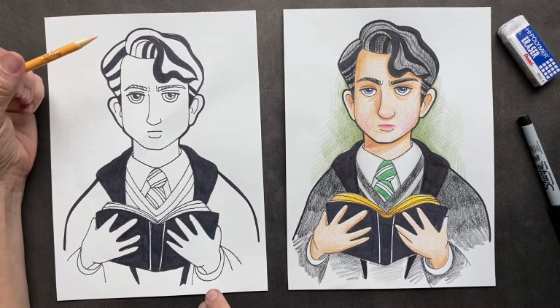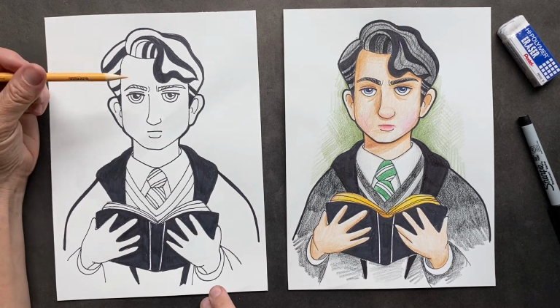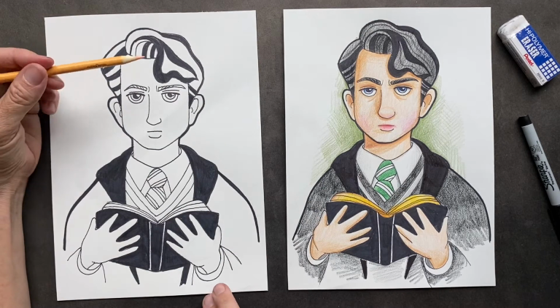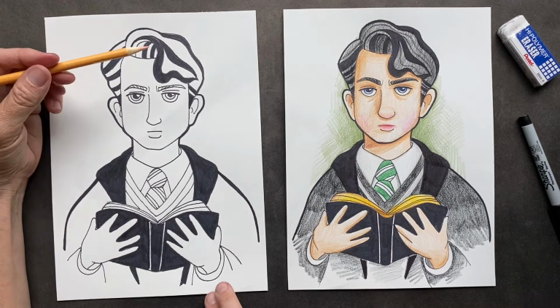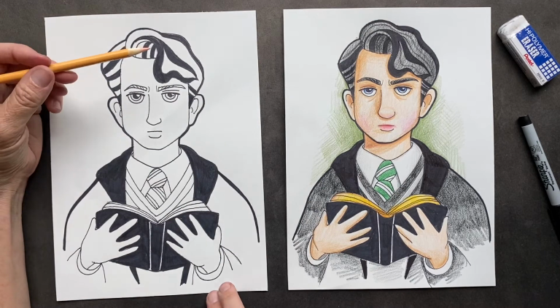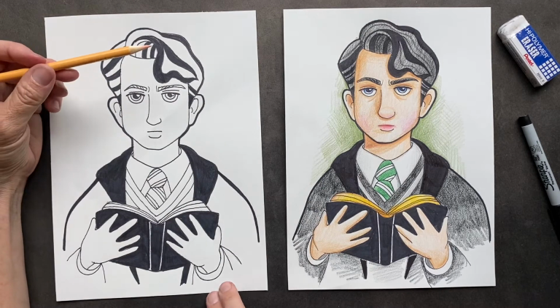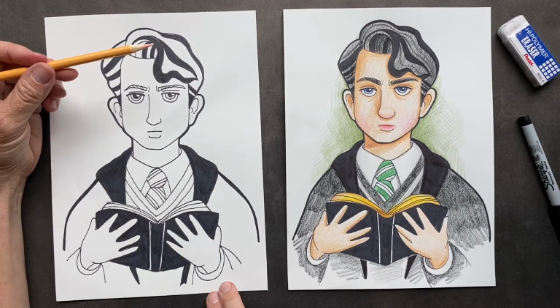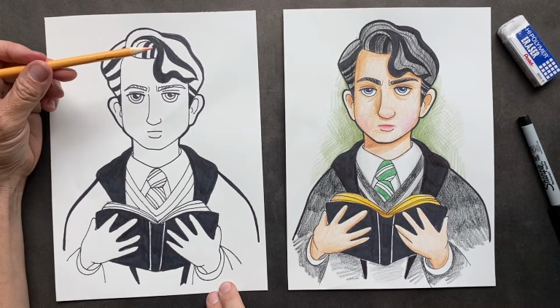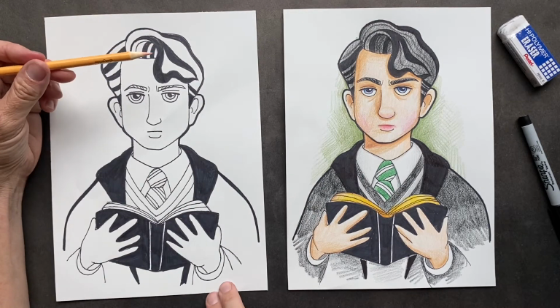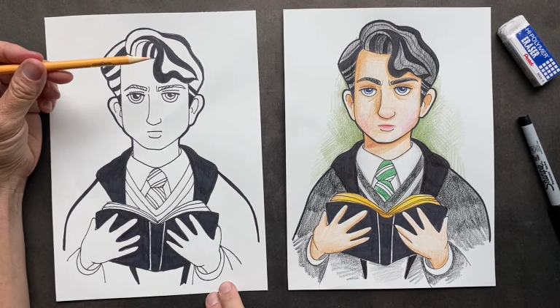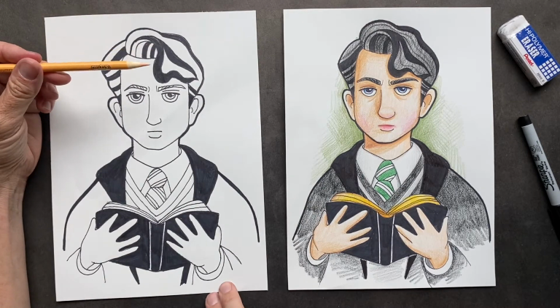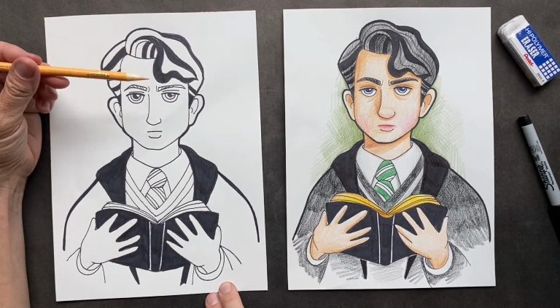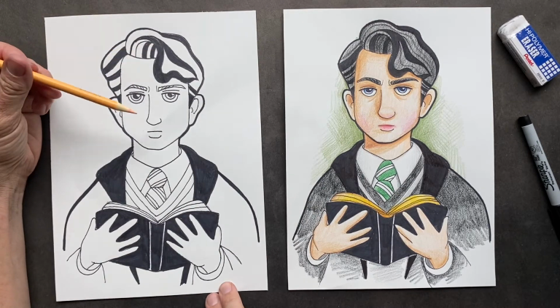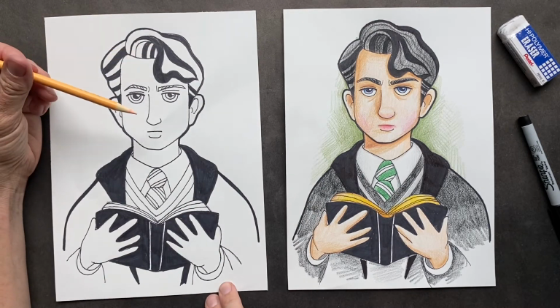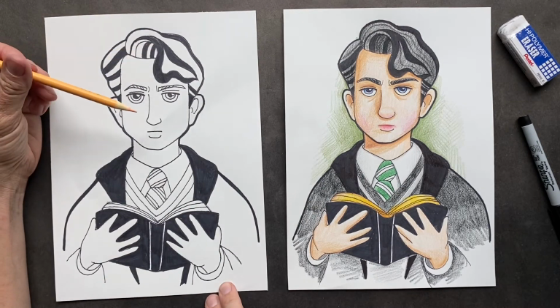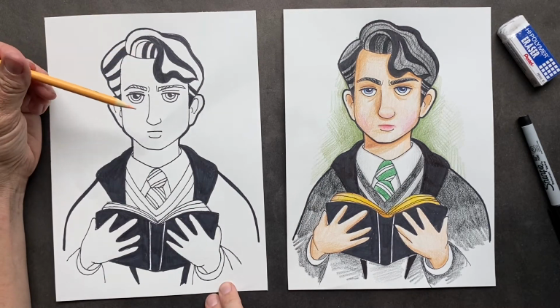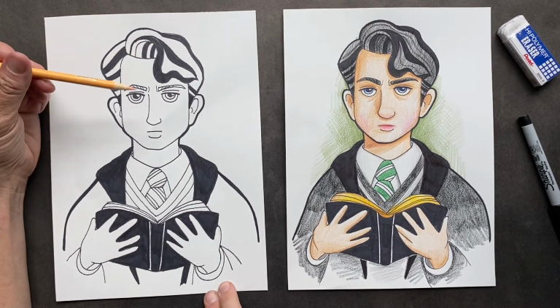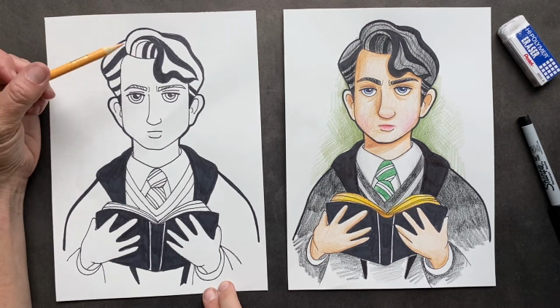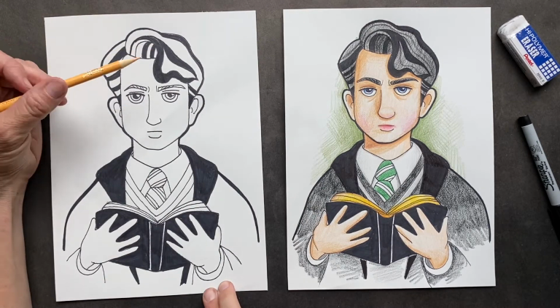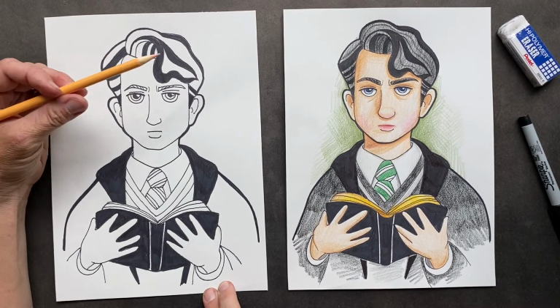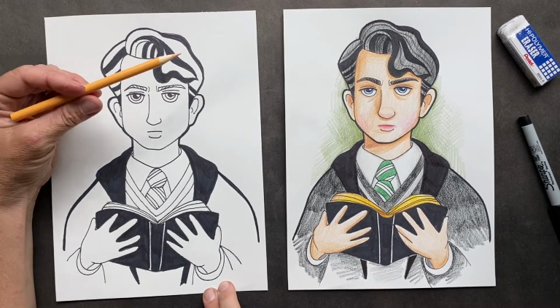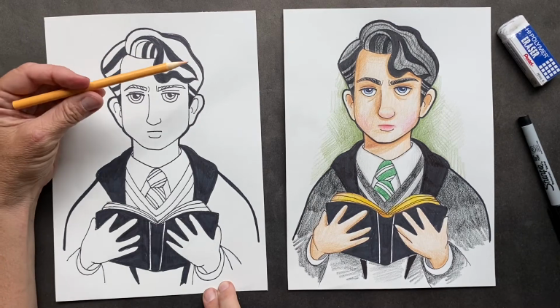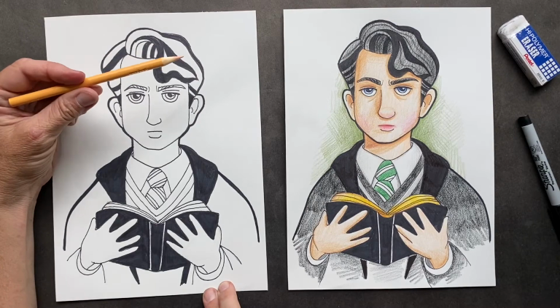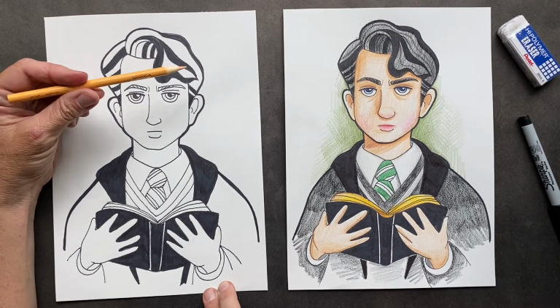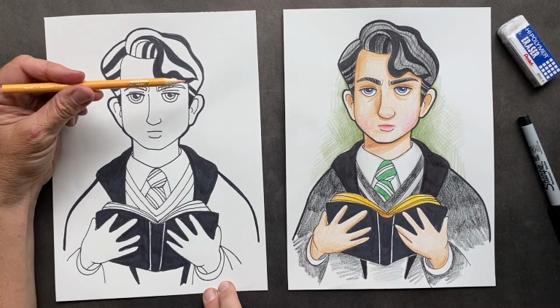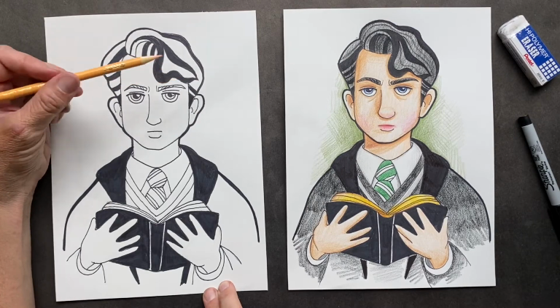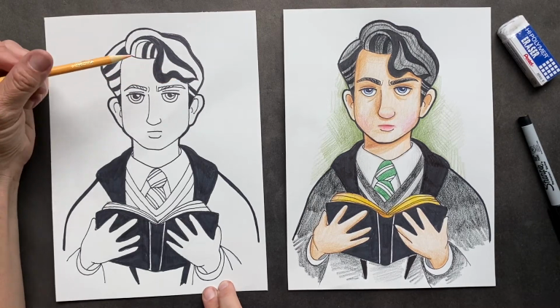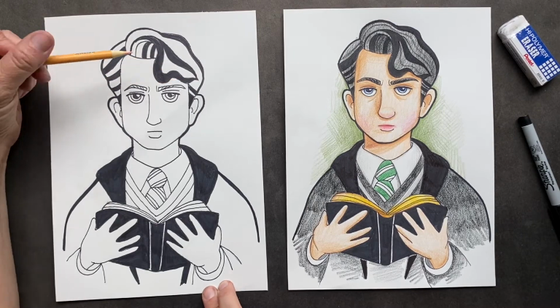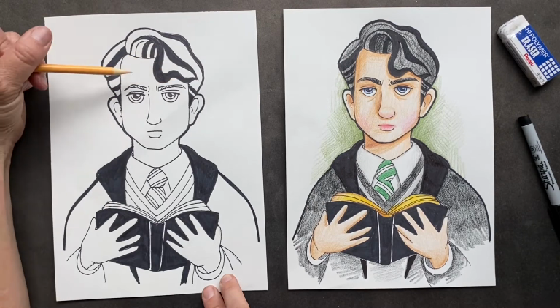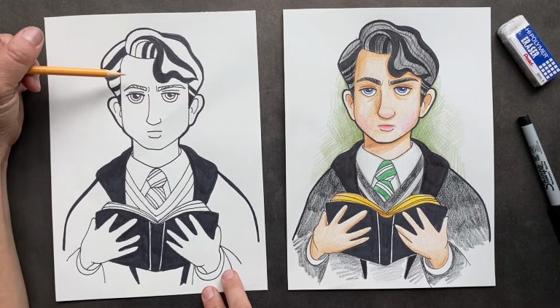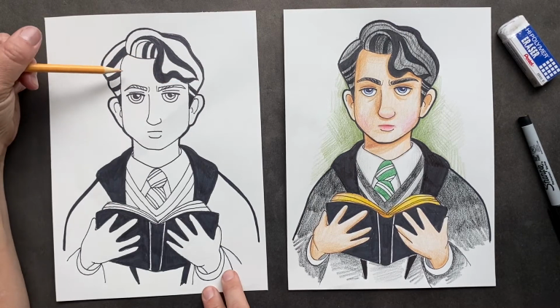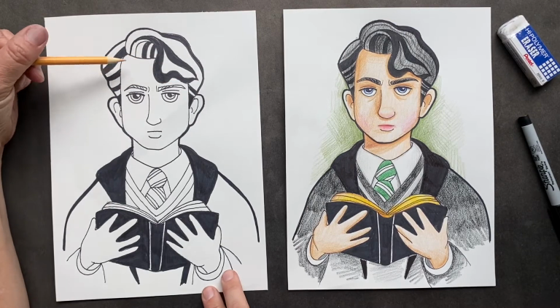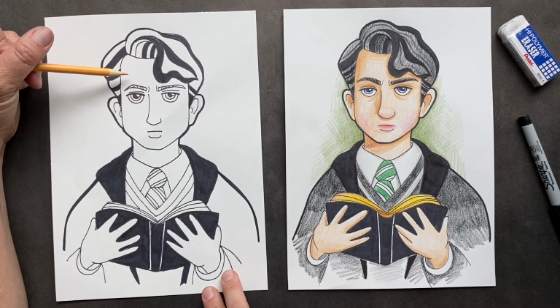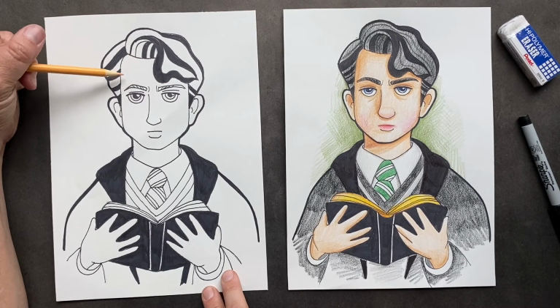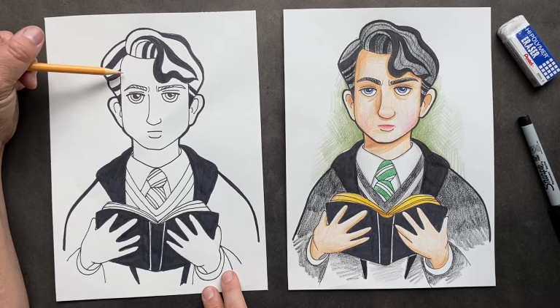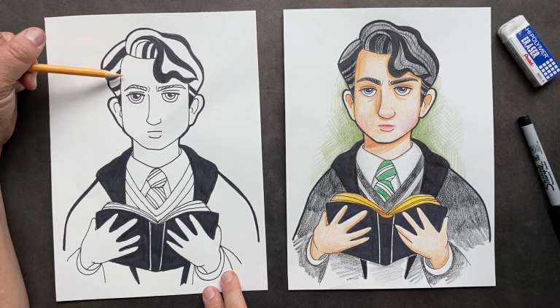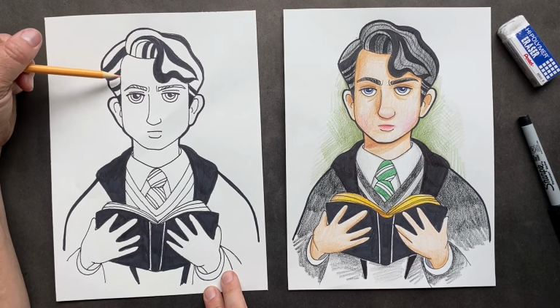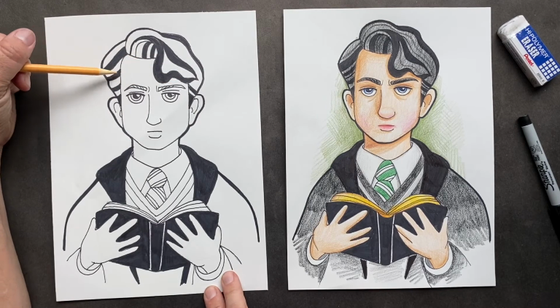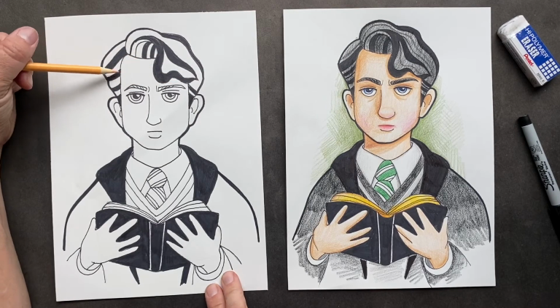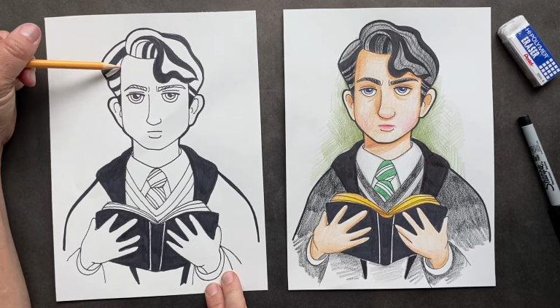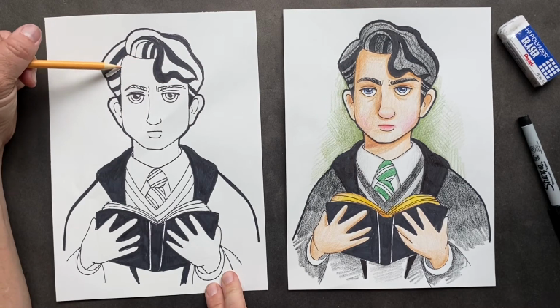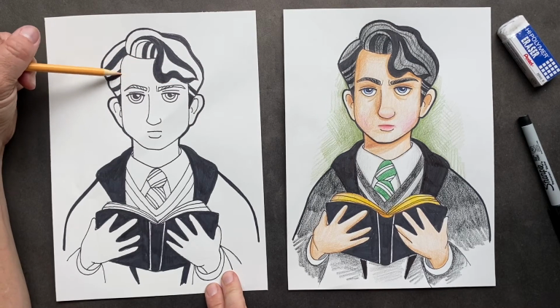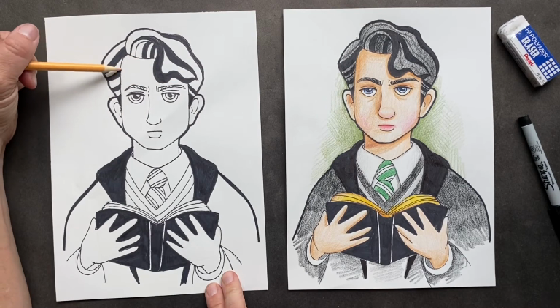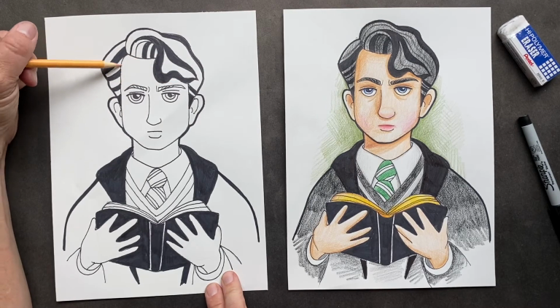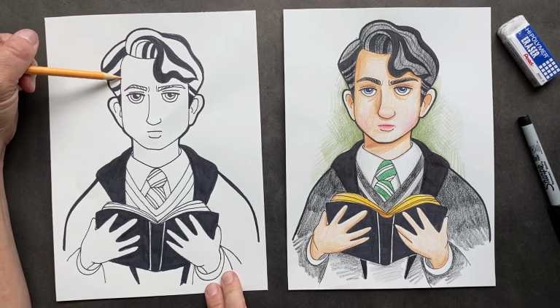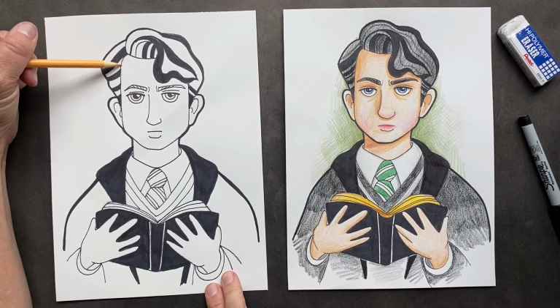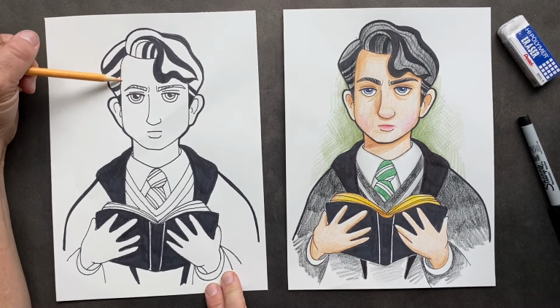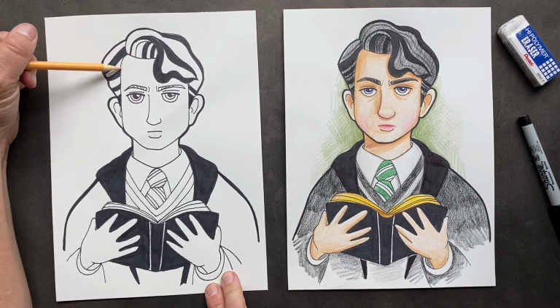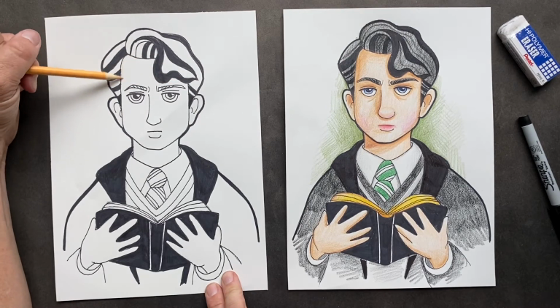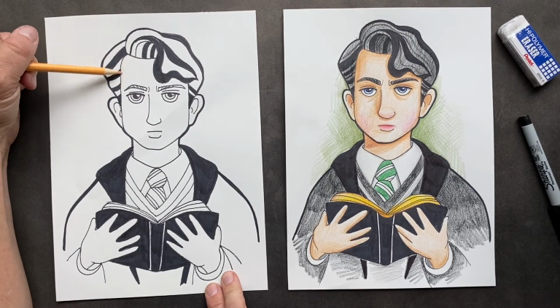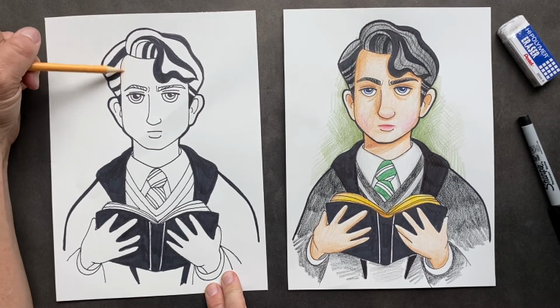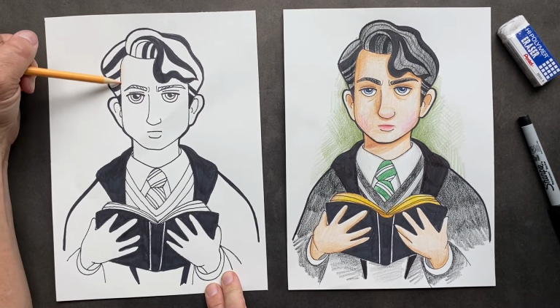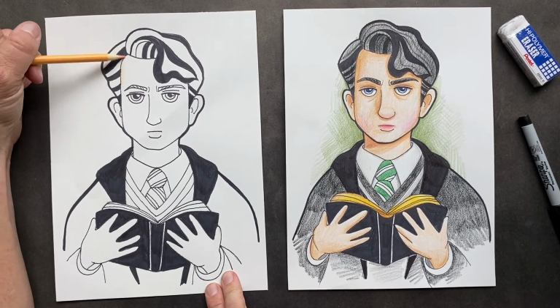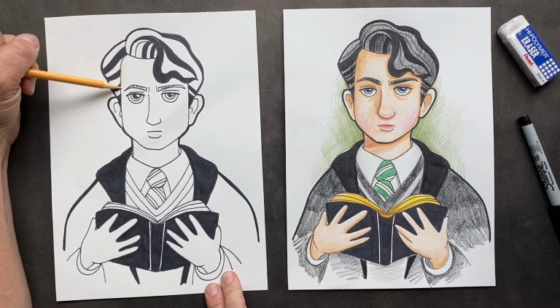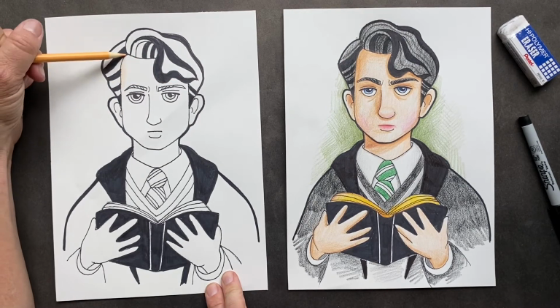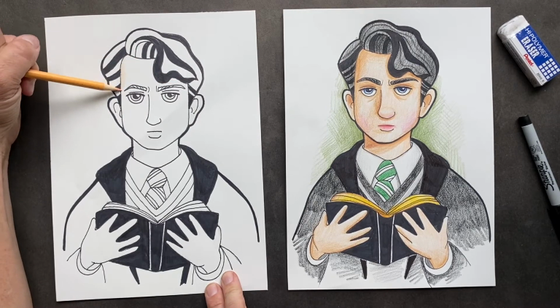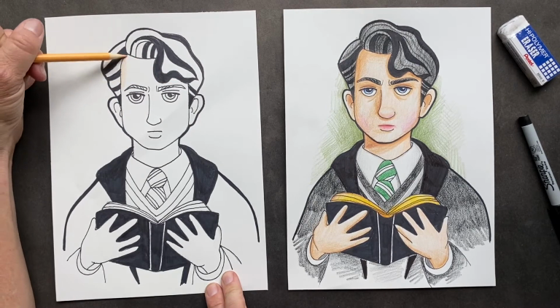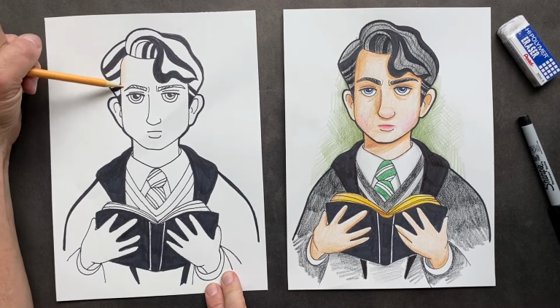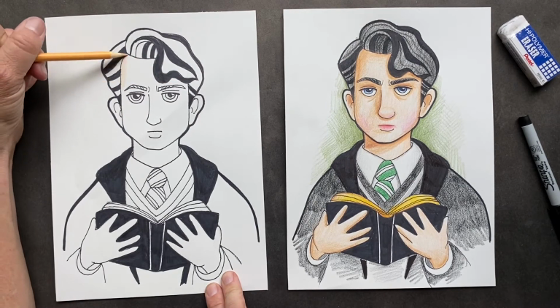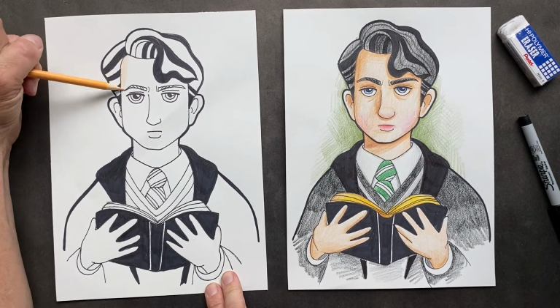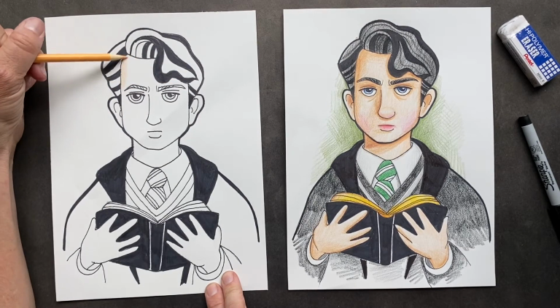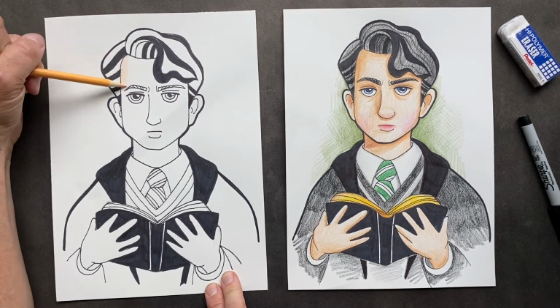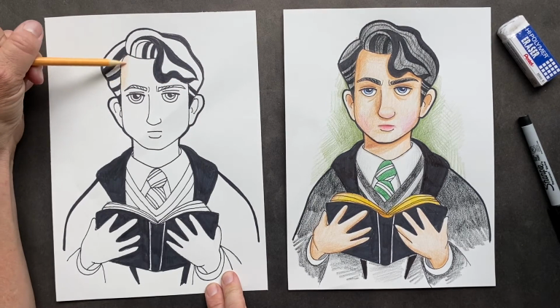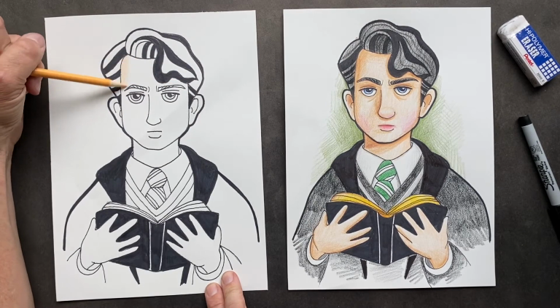So we're going to get started and we're going to do his whole face in peach and then we'll do some highlights. So do the whole thing peach.